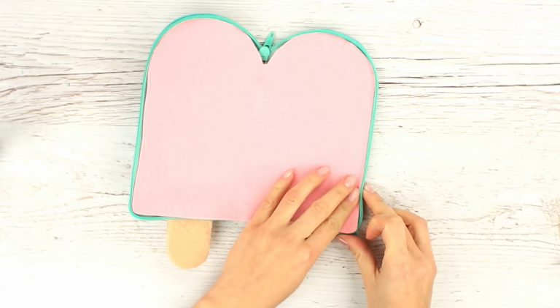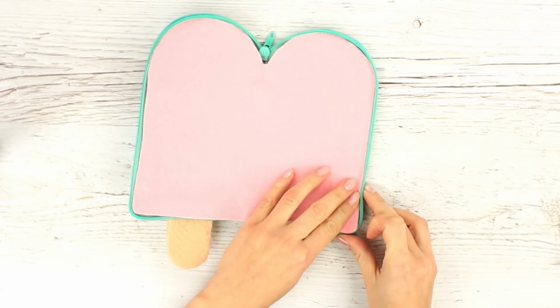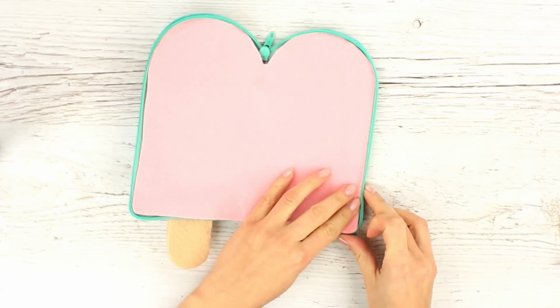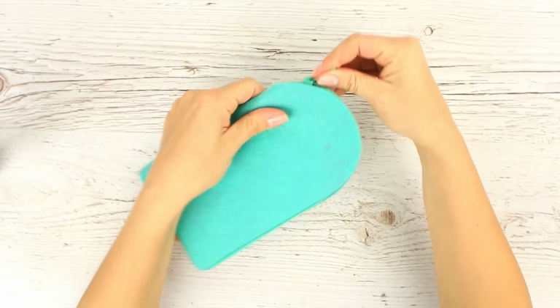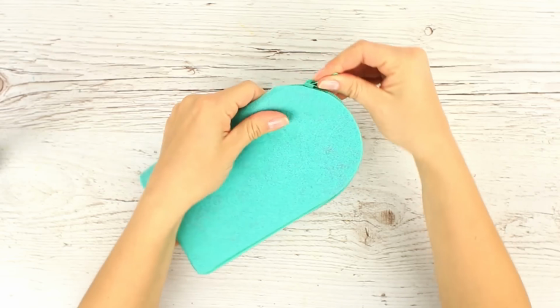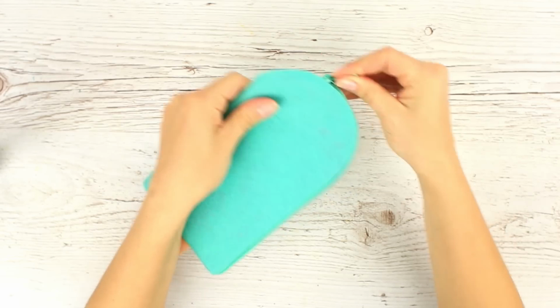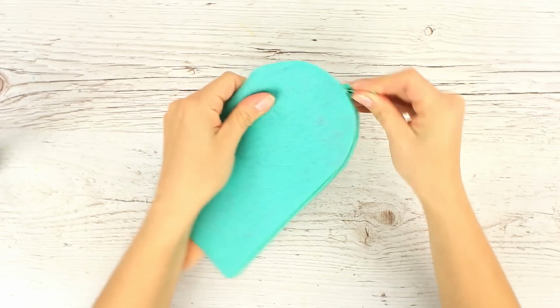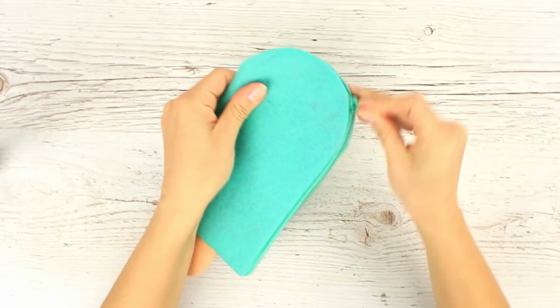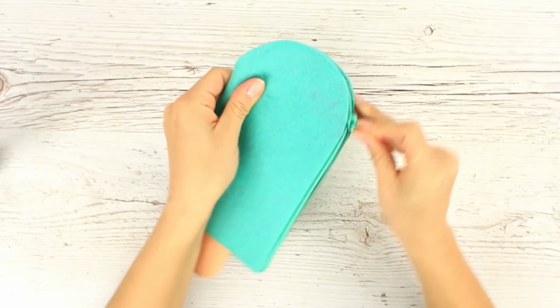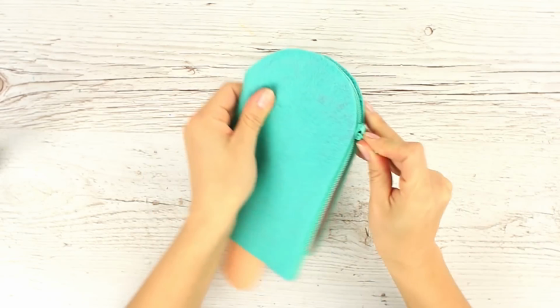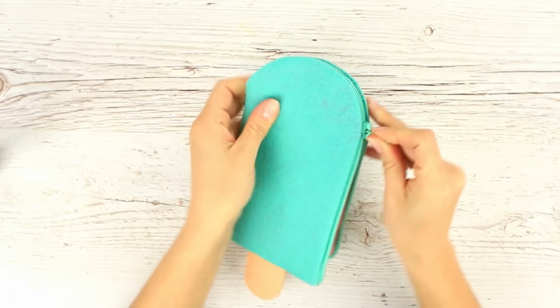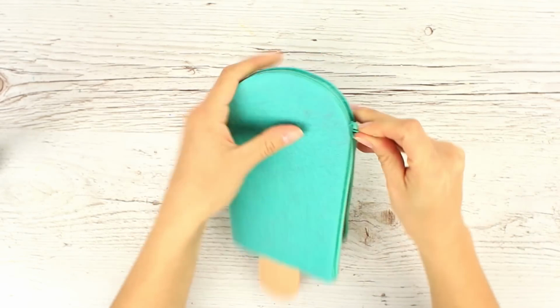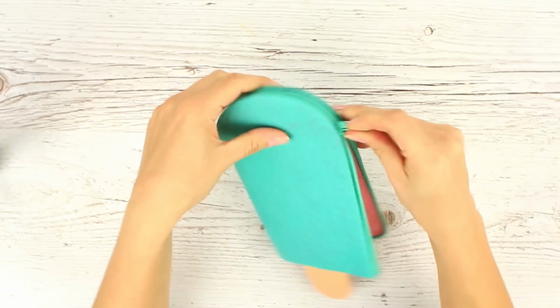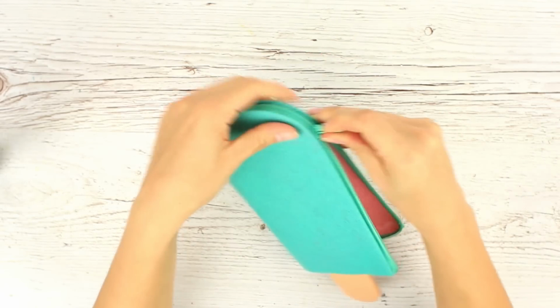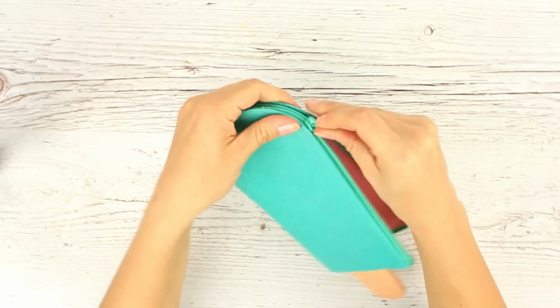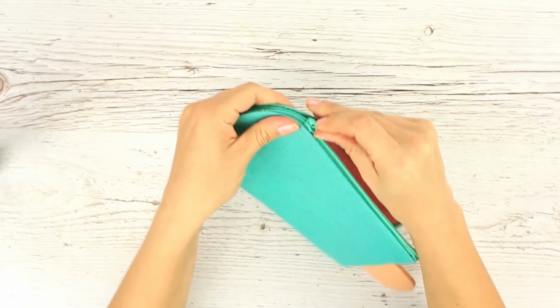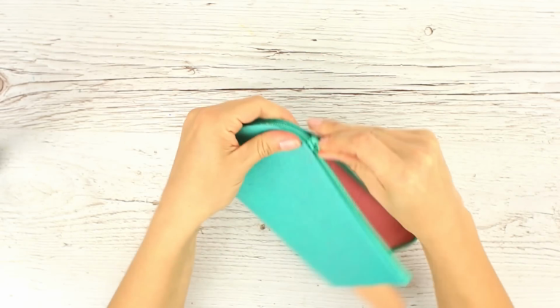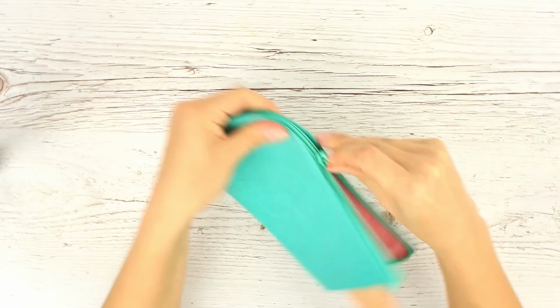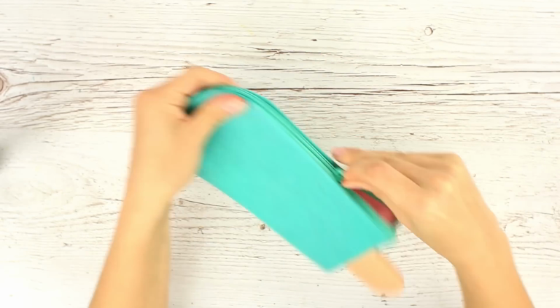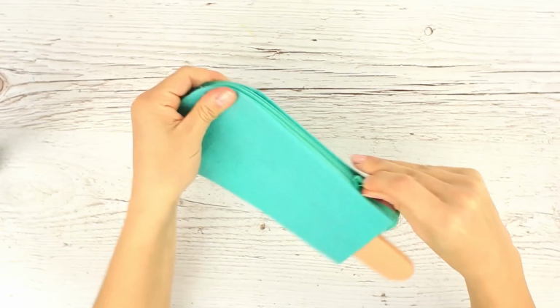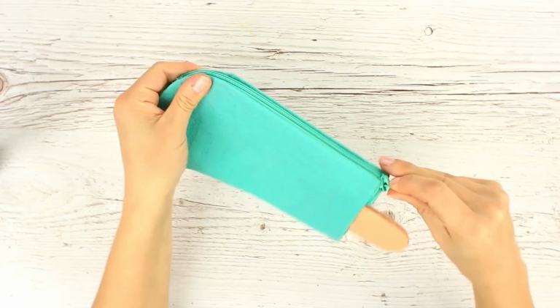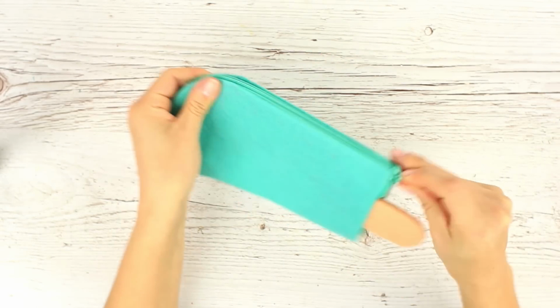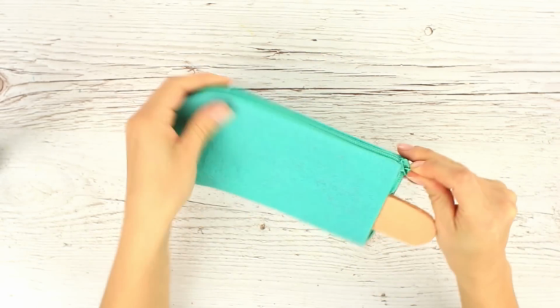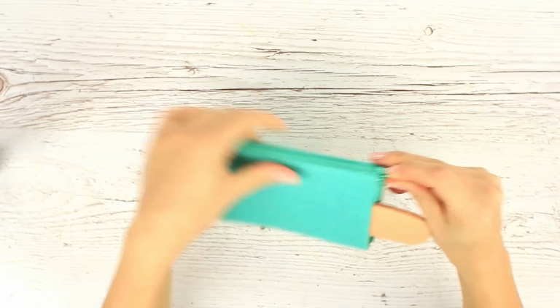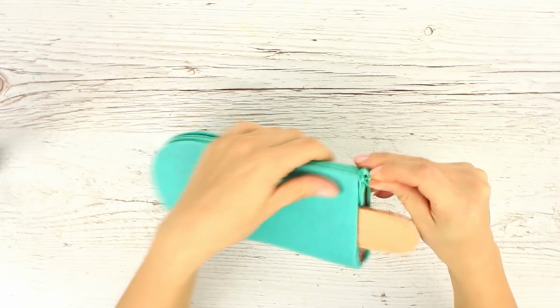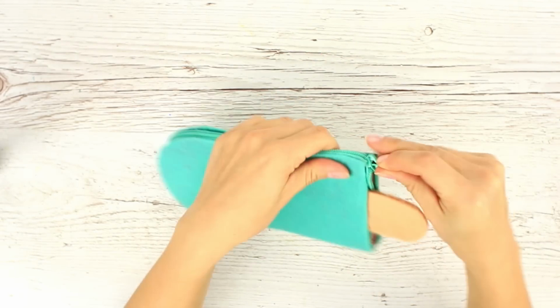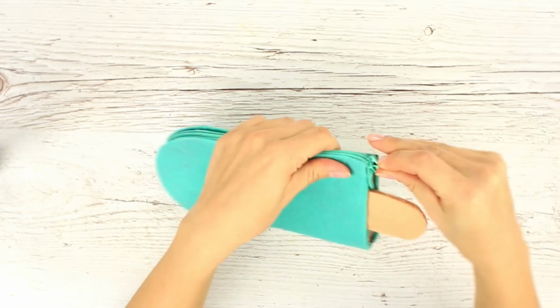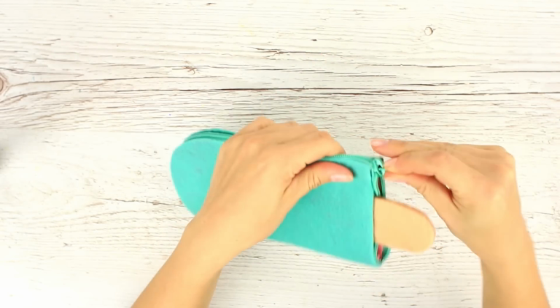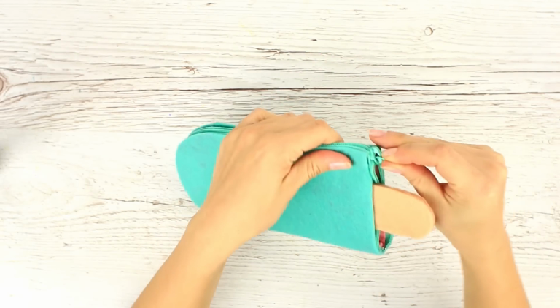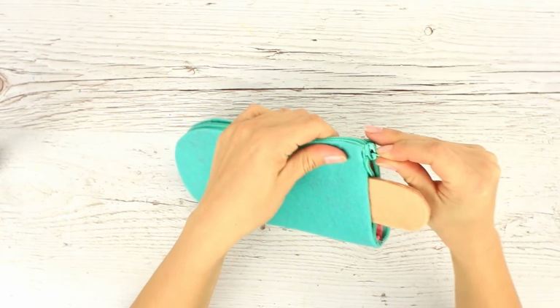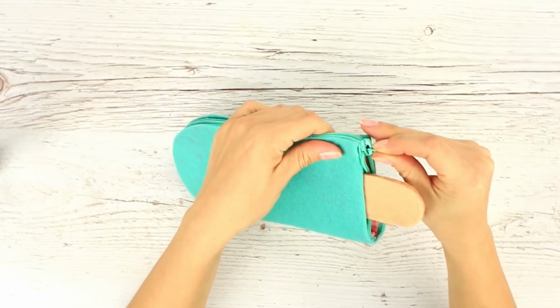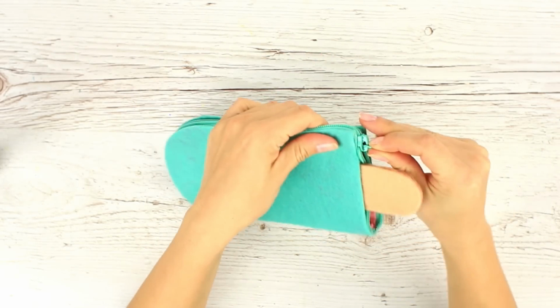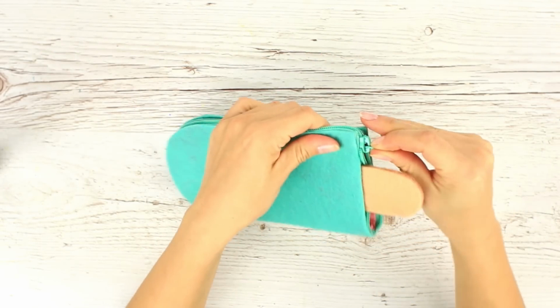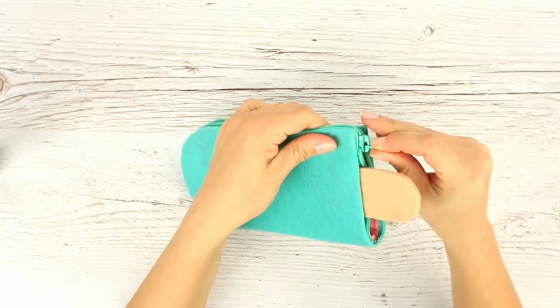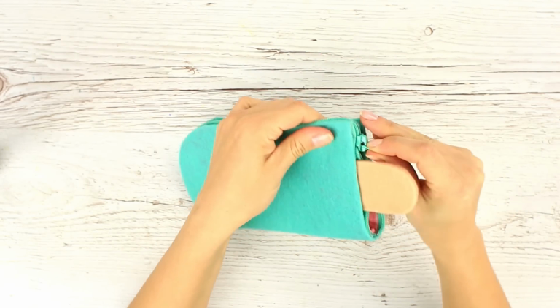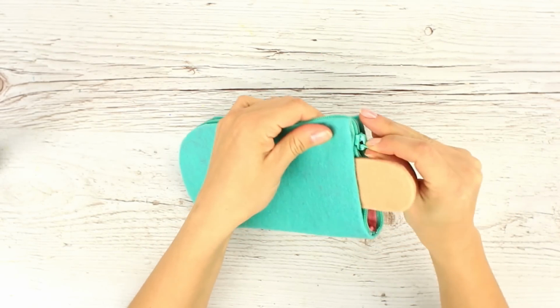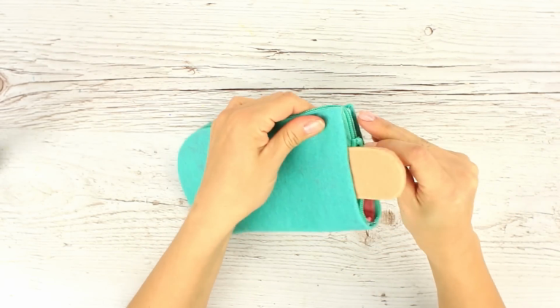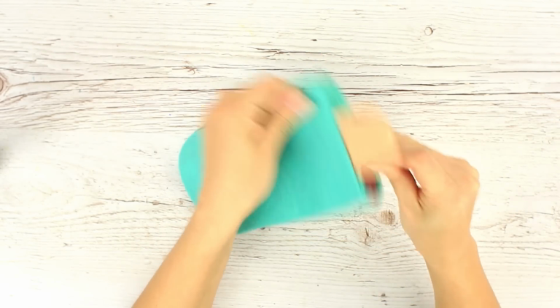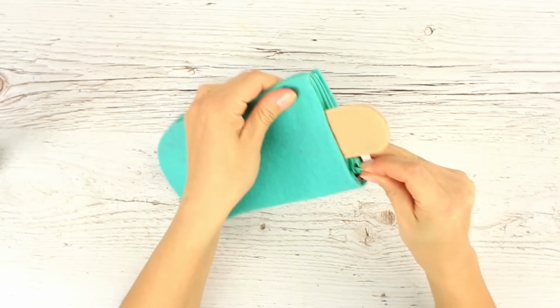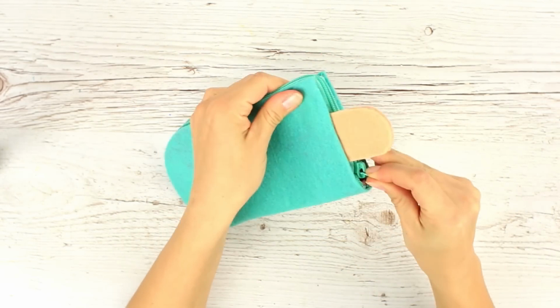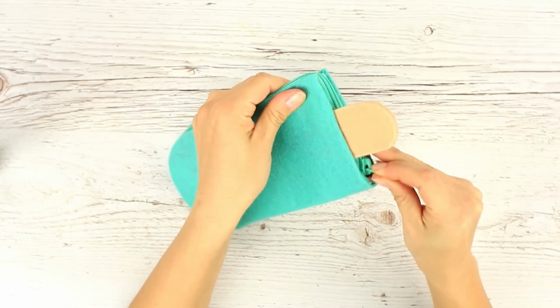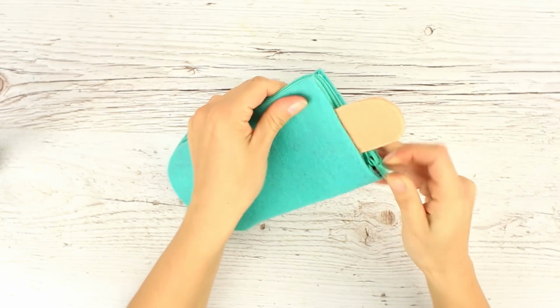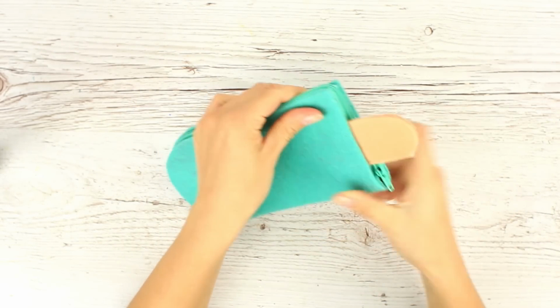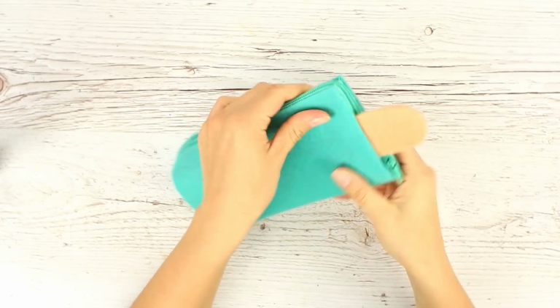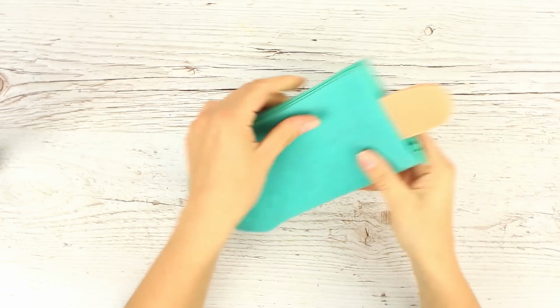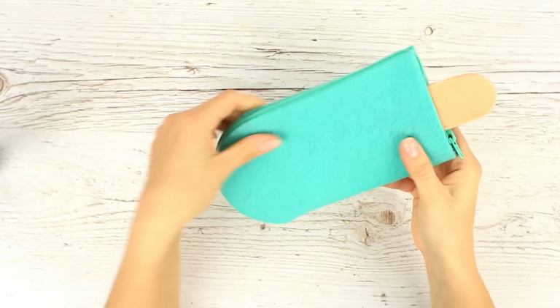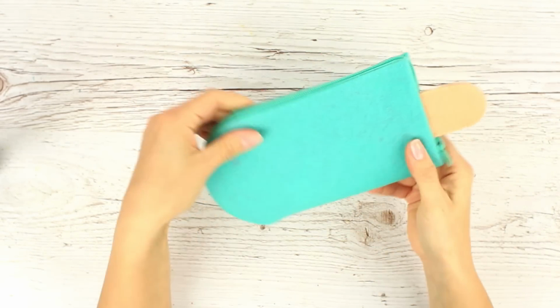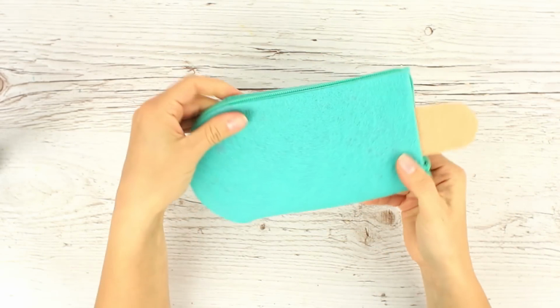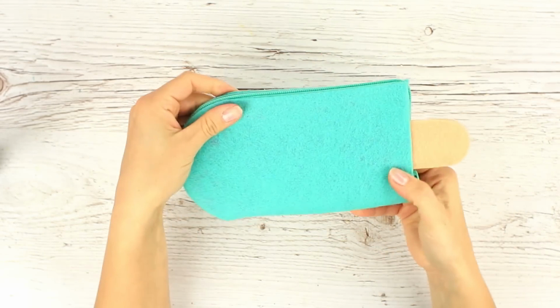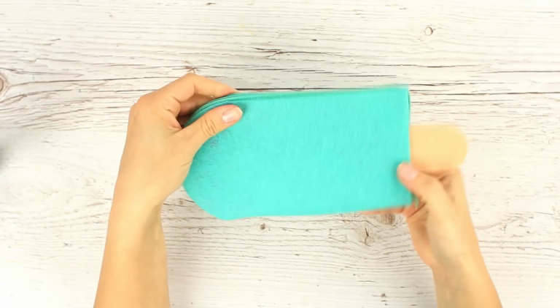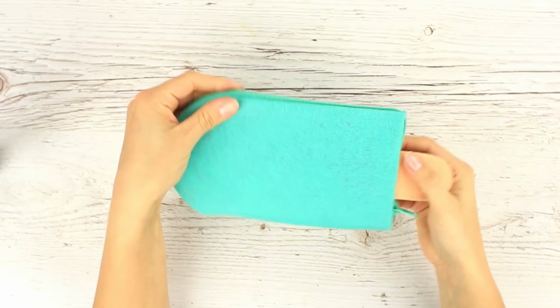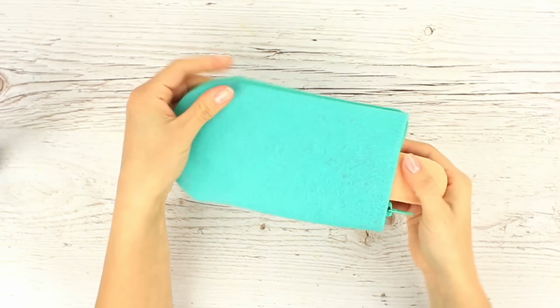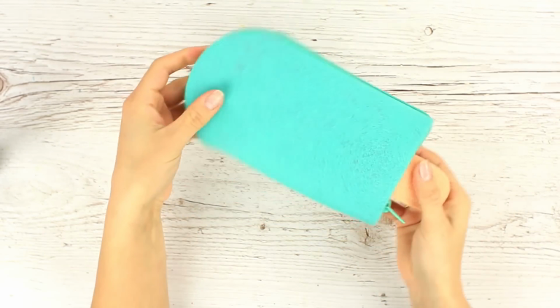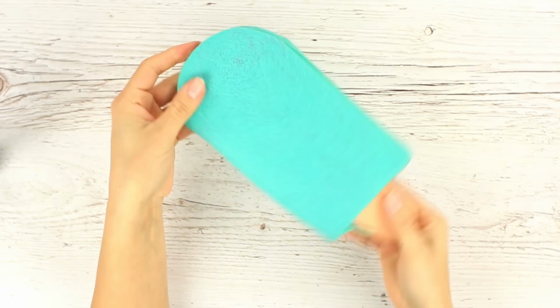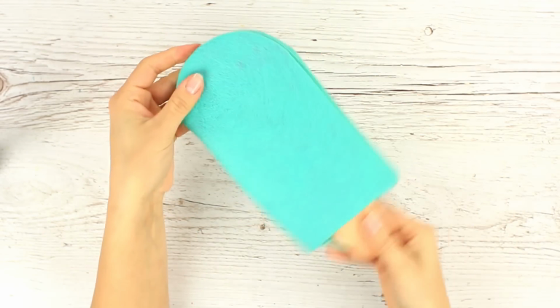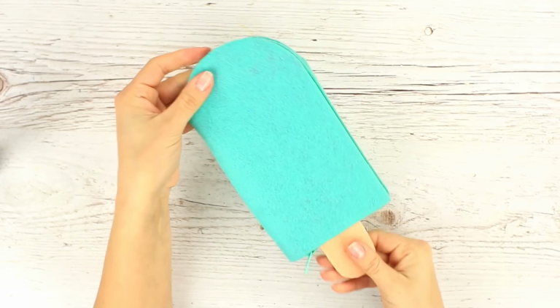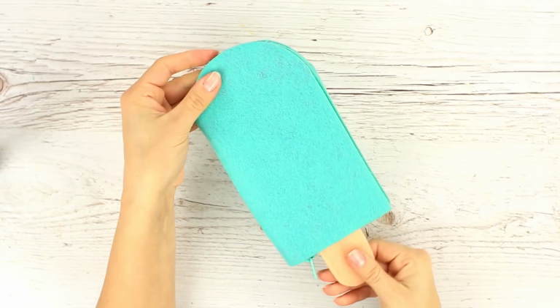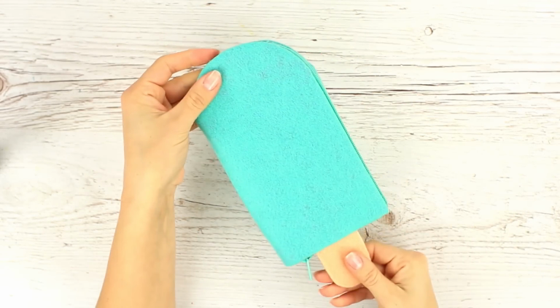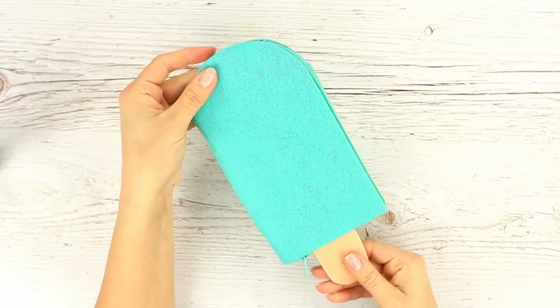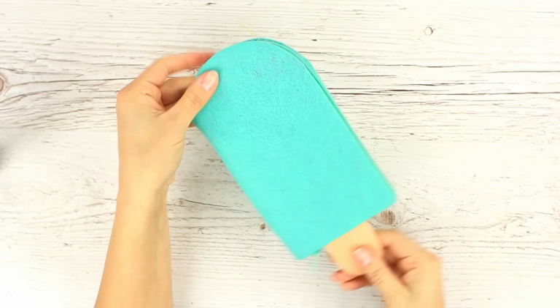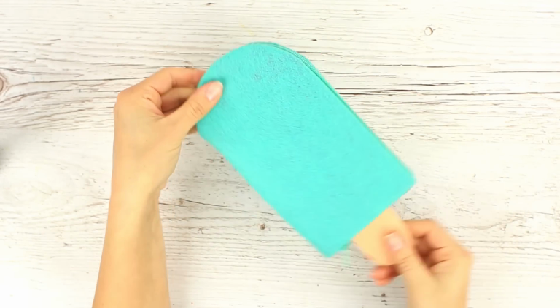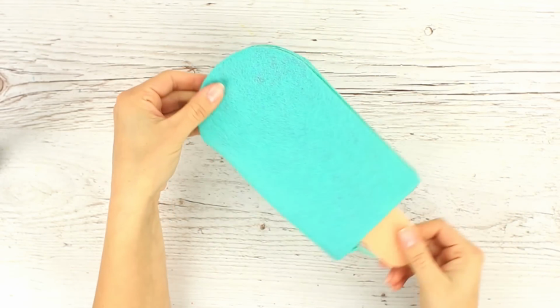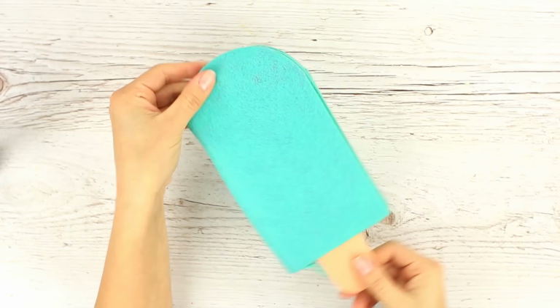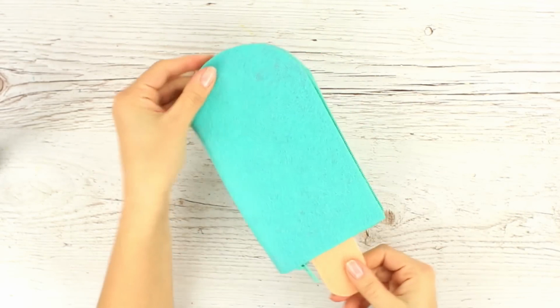Check how it works. Okay, continue decorating the case.